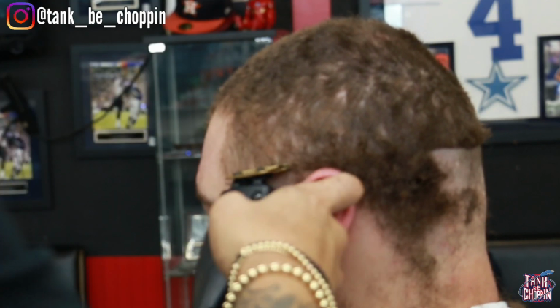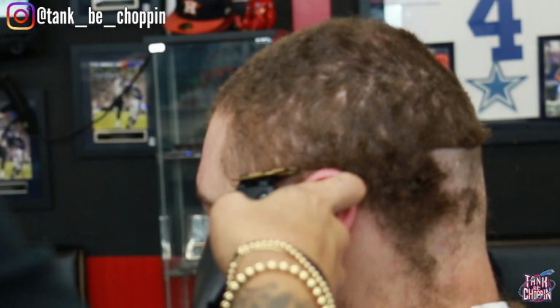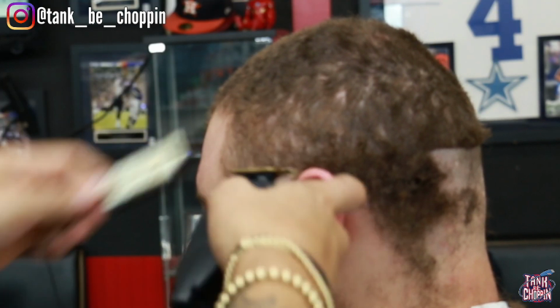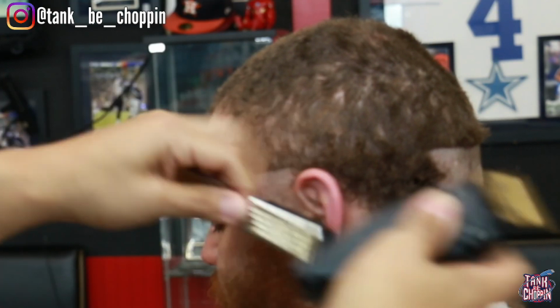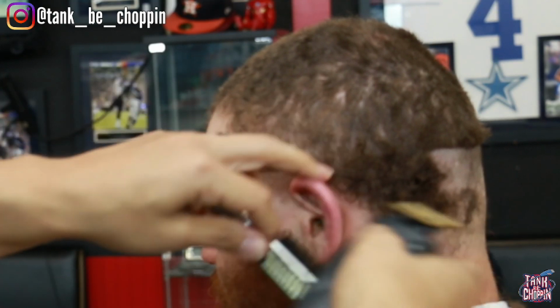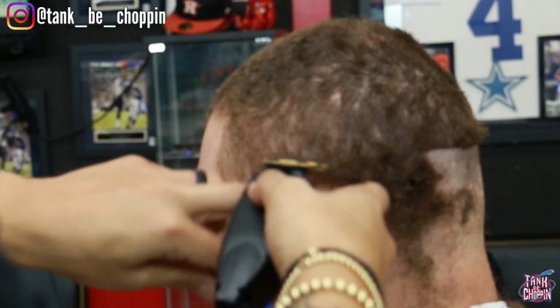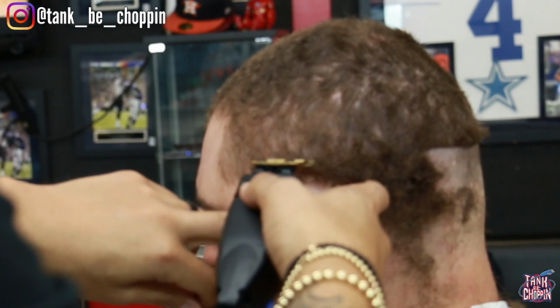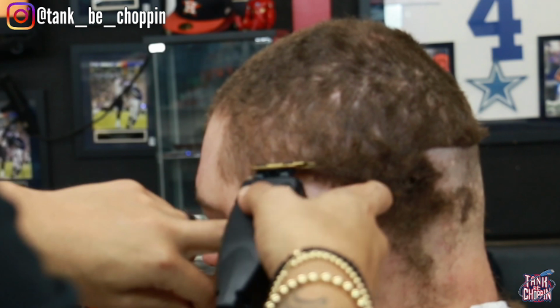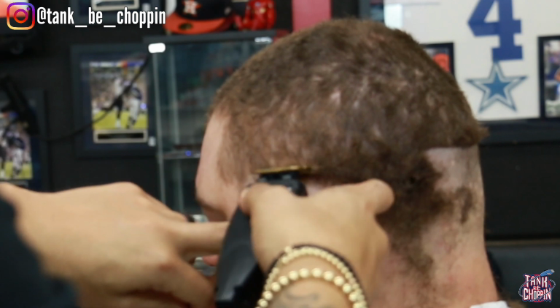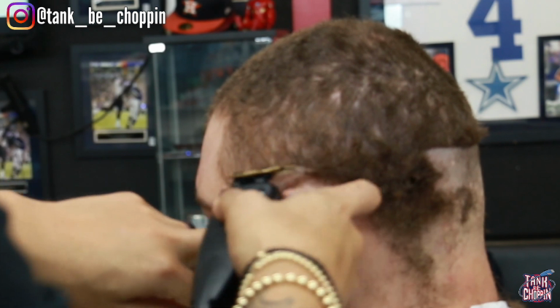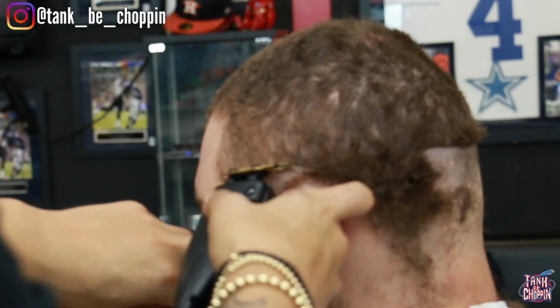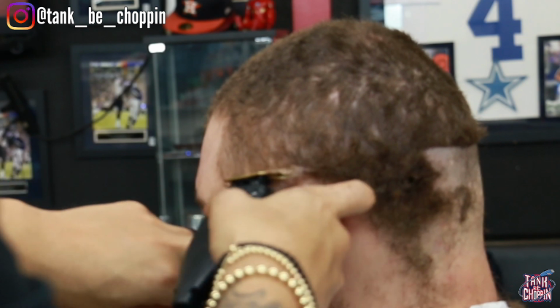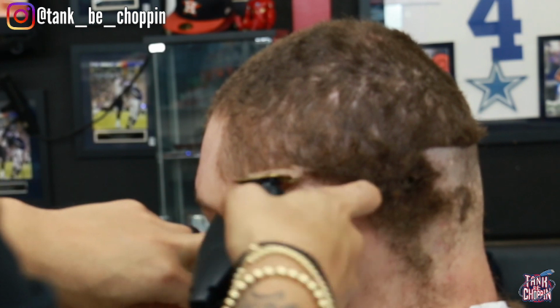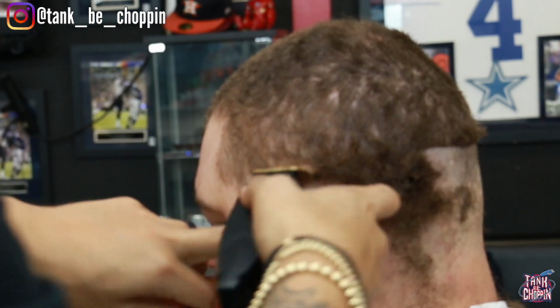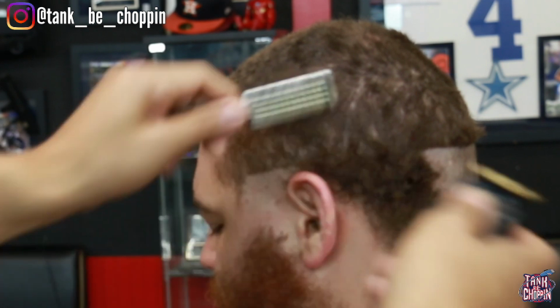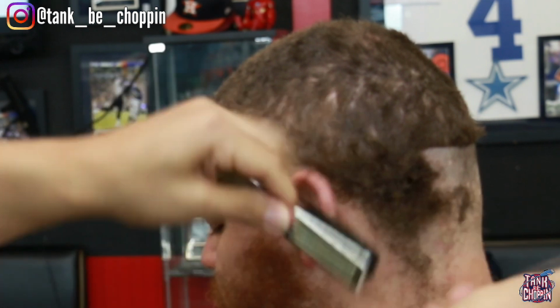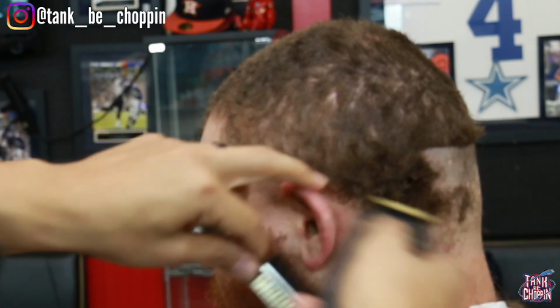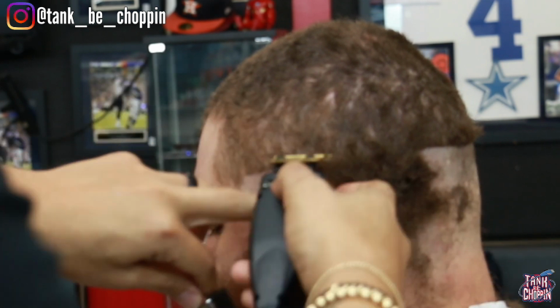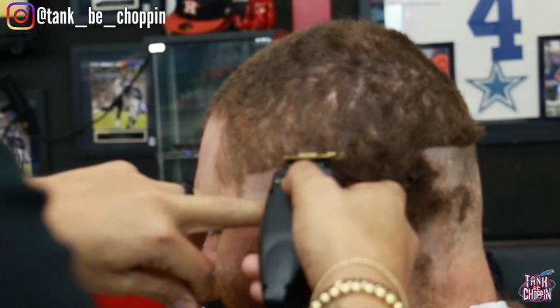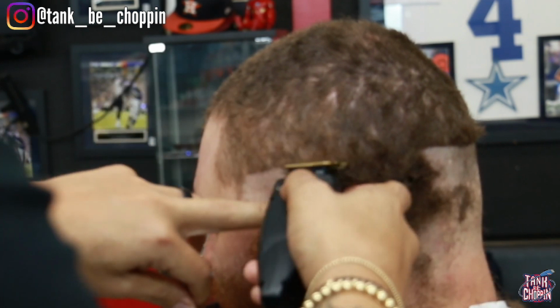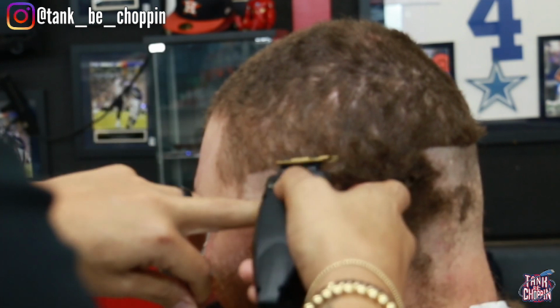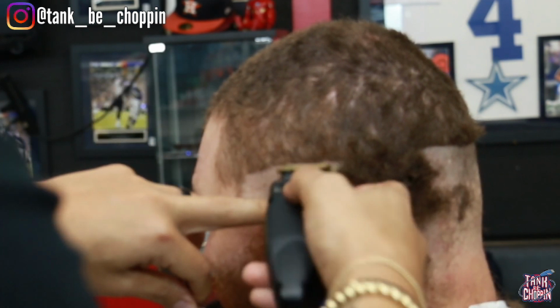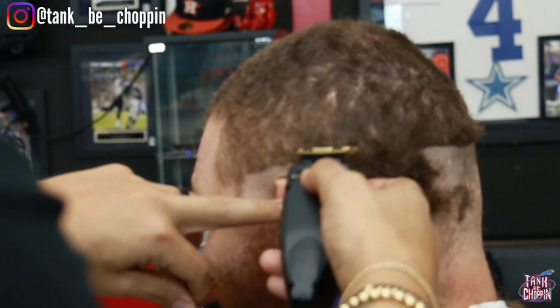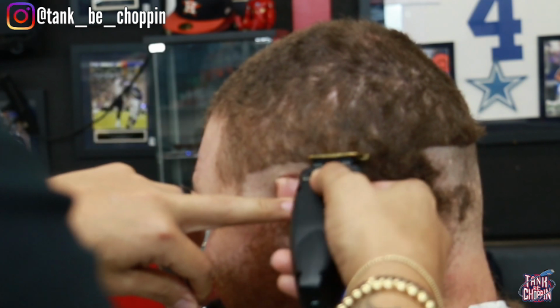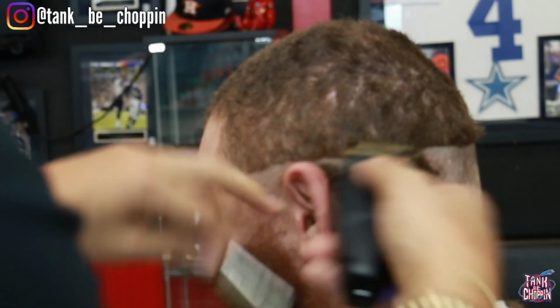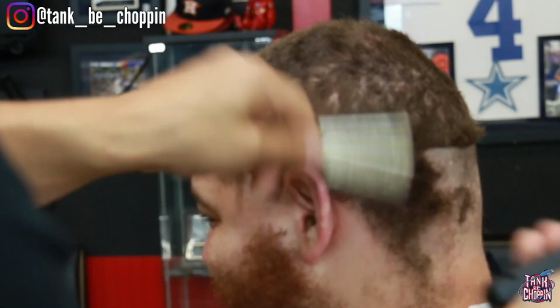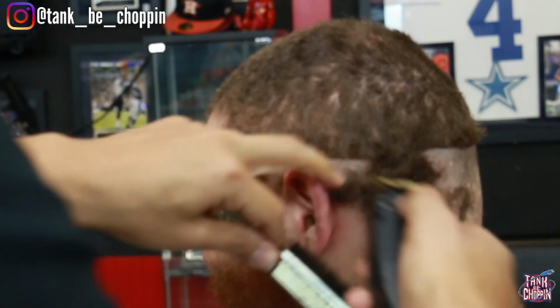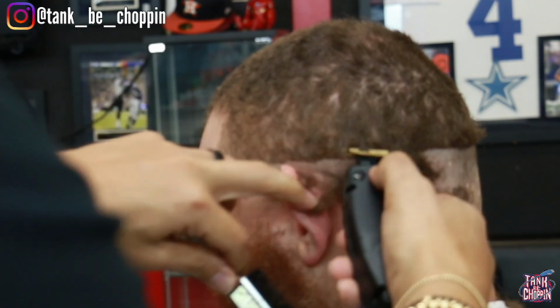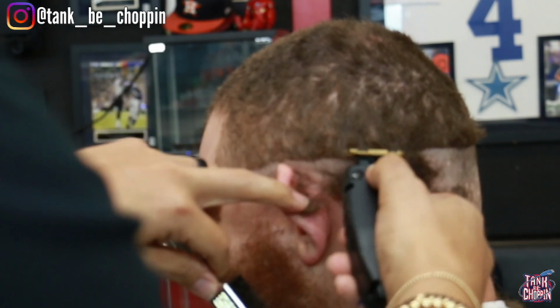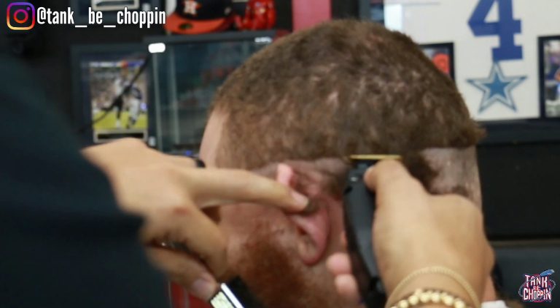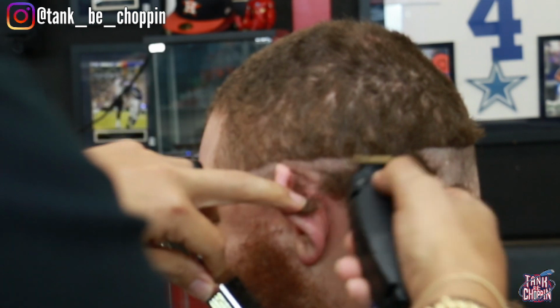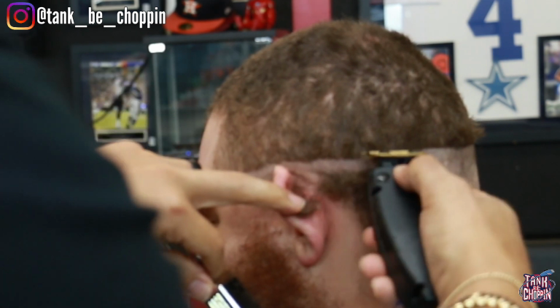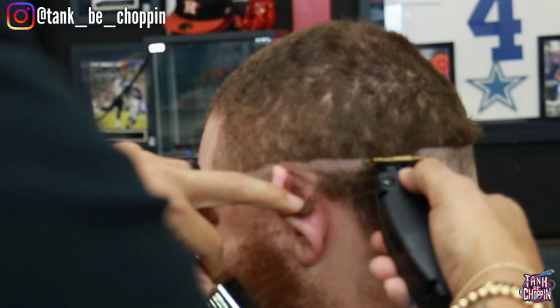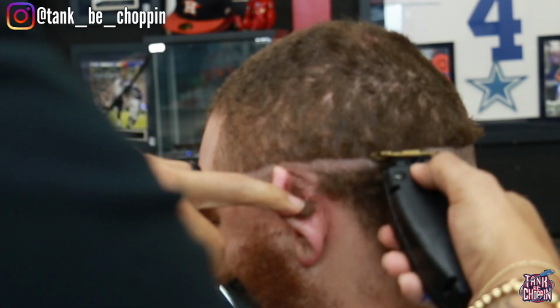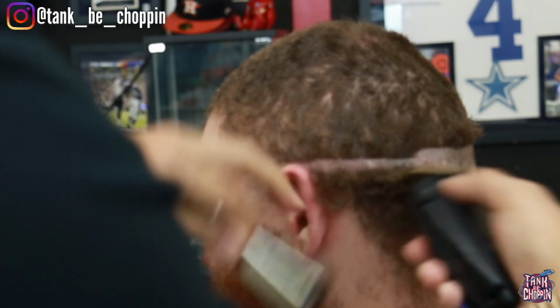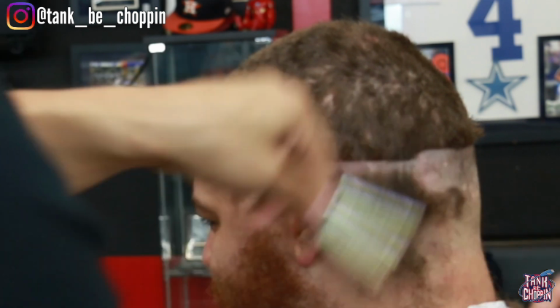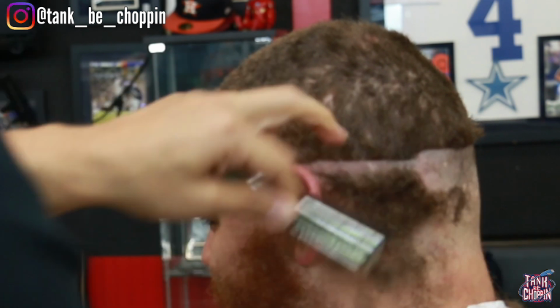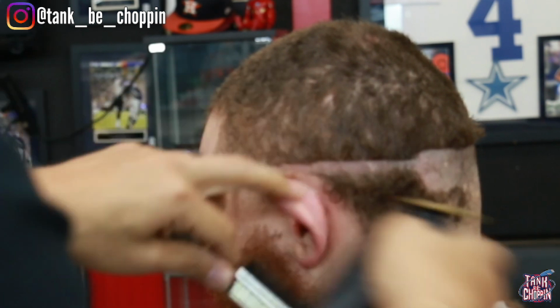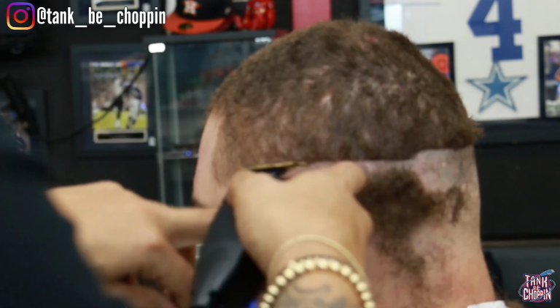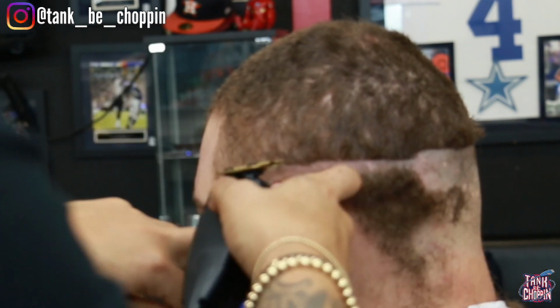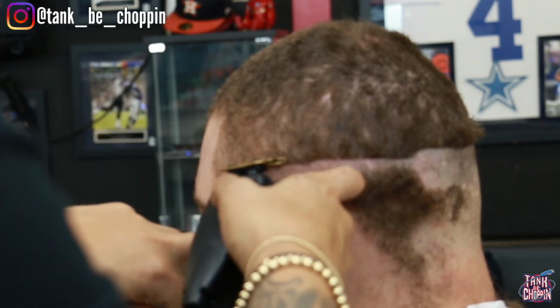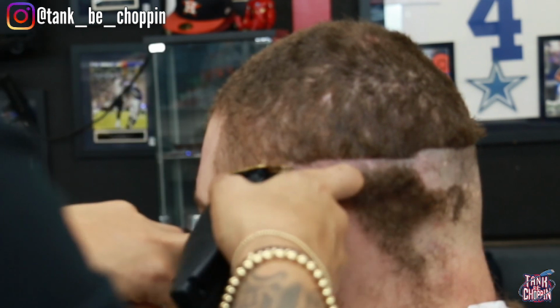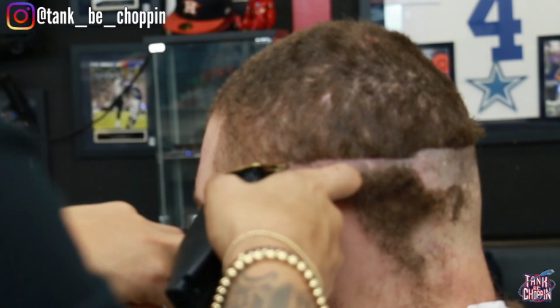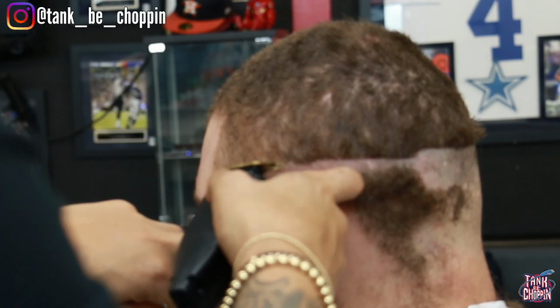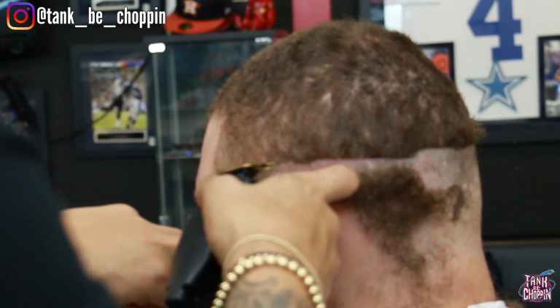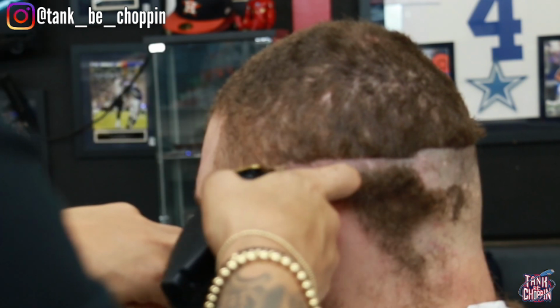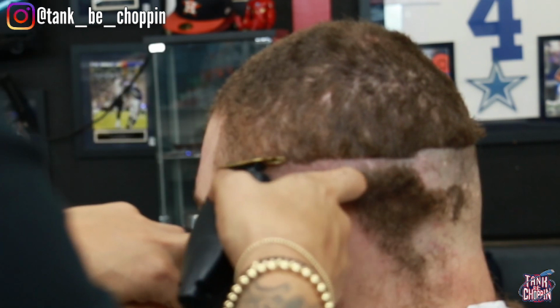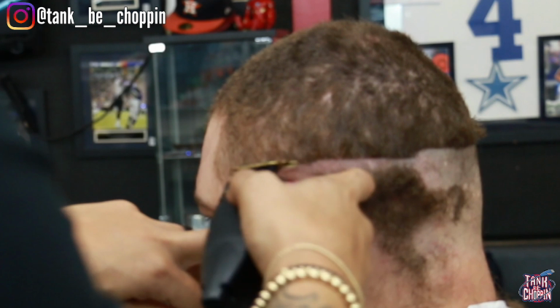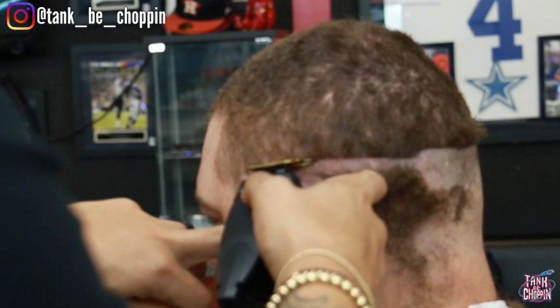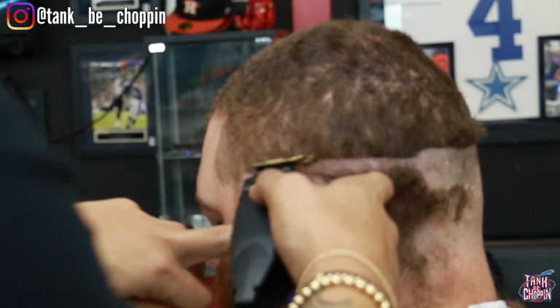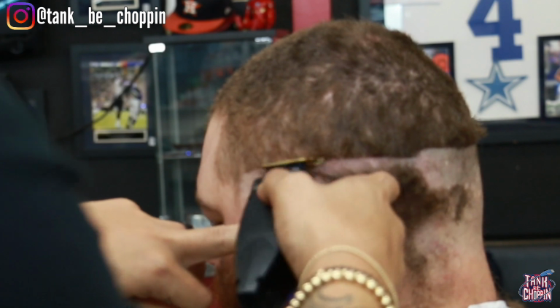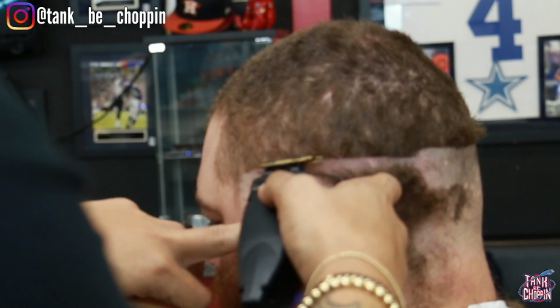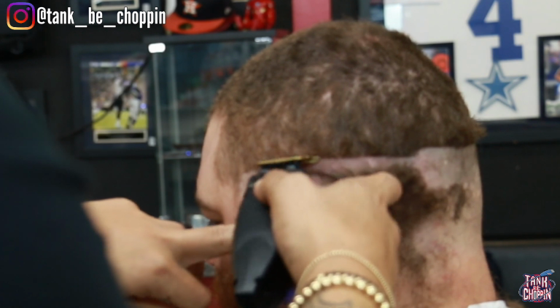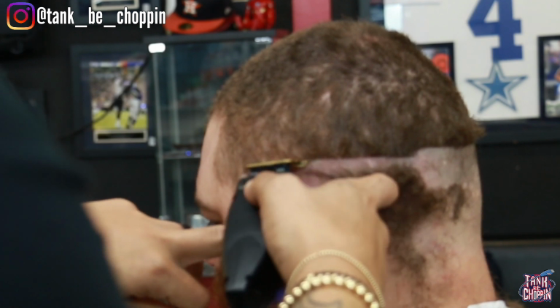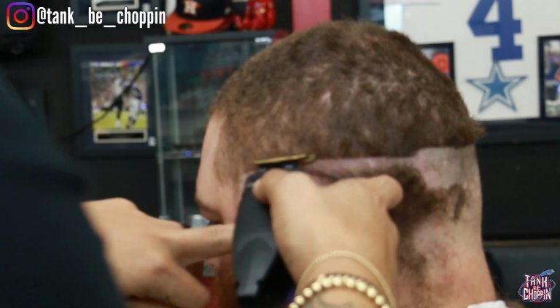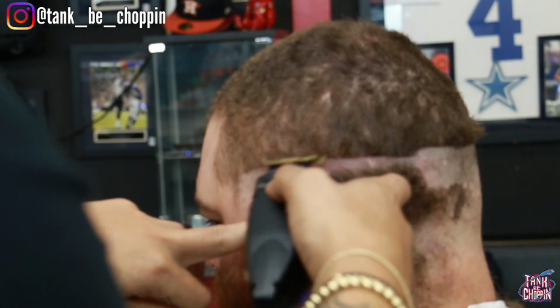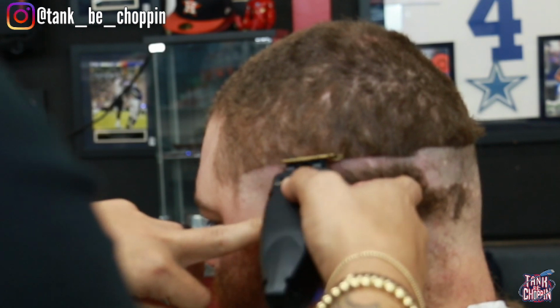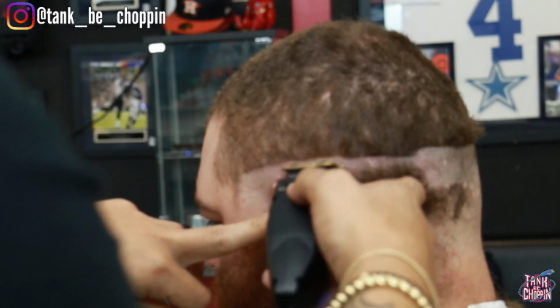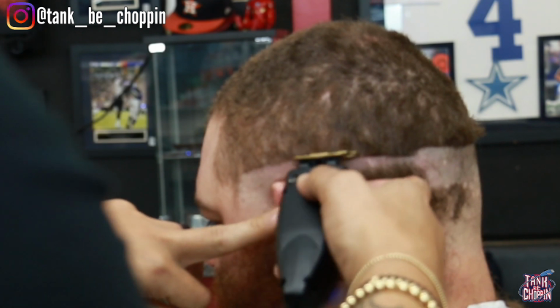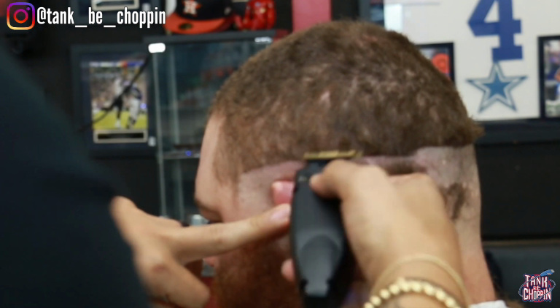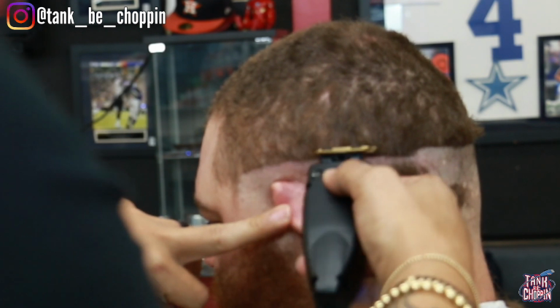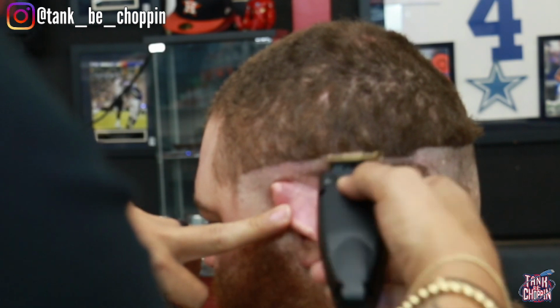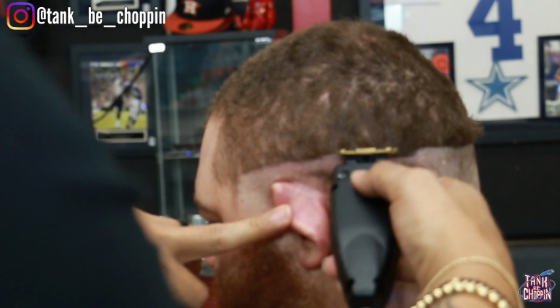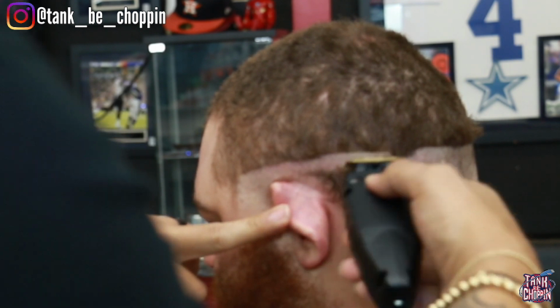I'm leaving some hair in the front for that ghost lineup that I like to do, and then I'm matching this side with the opposite side.